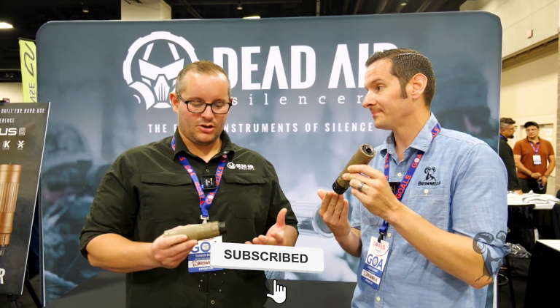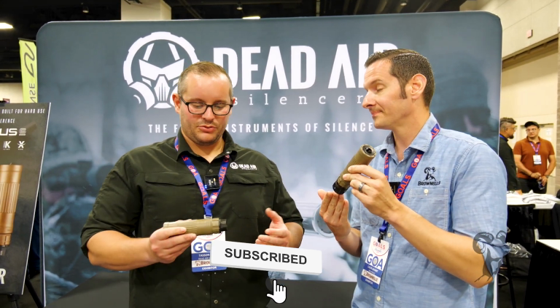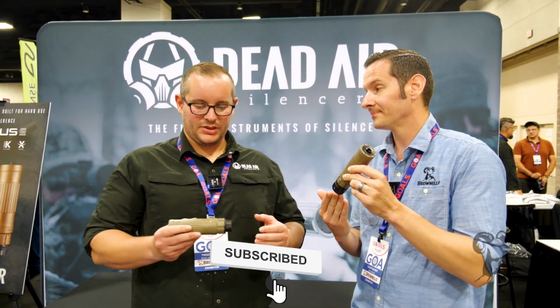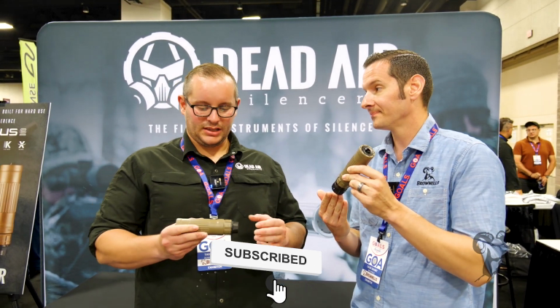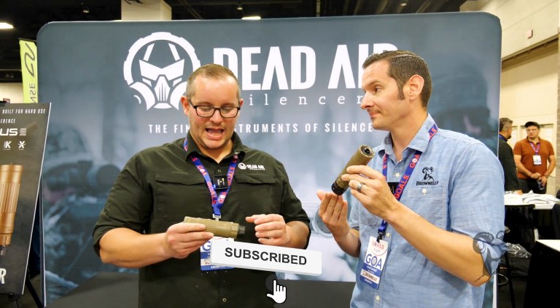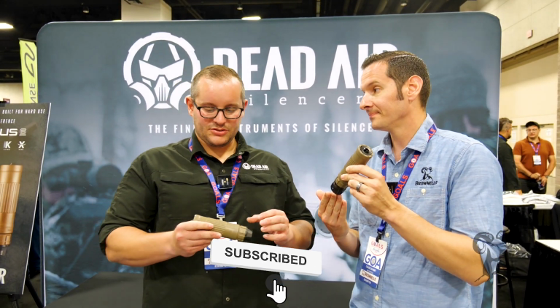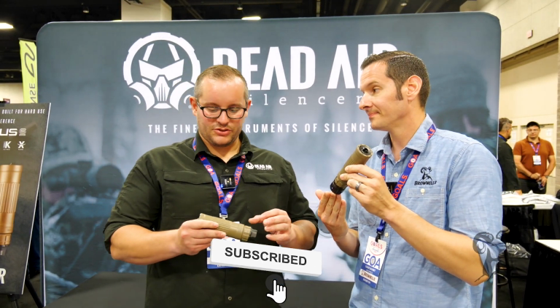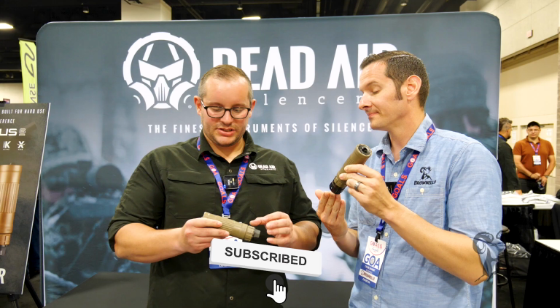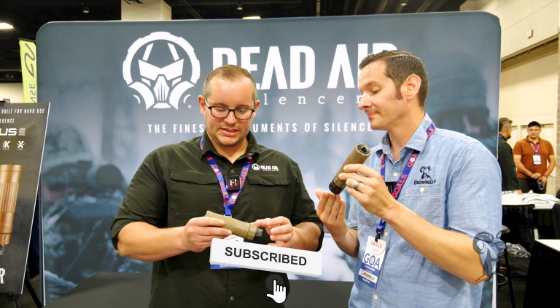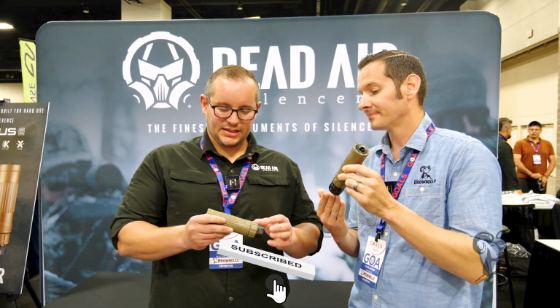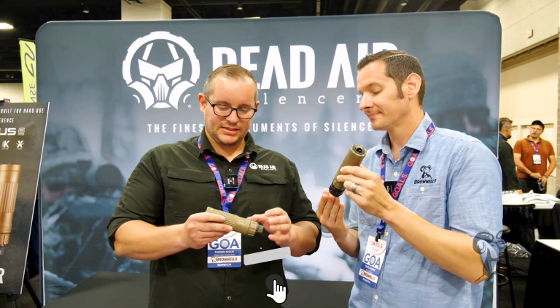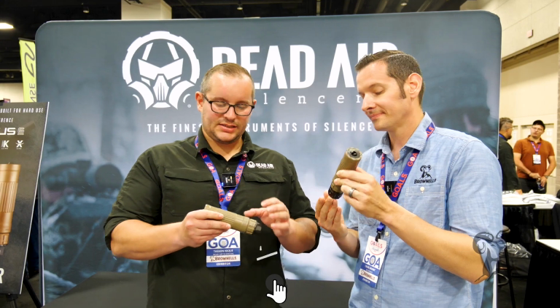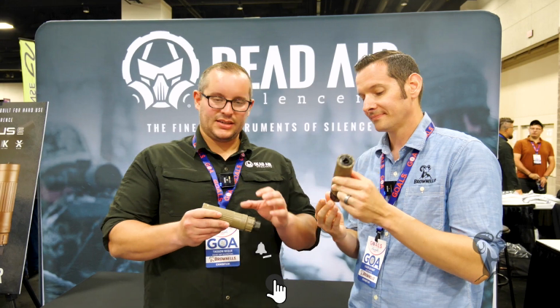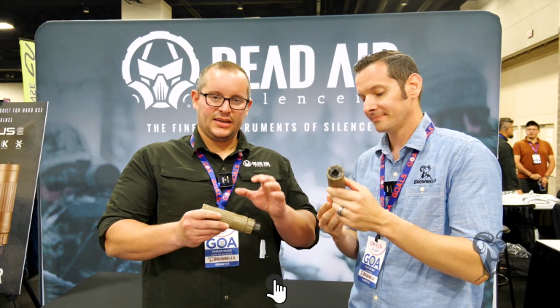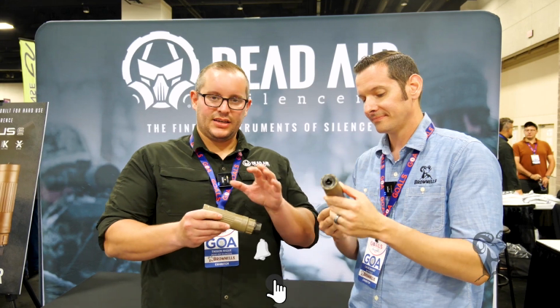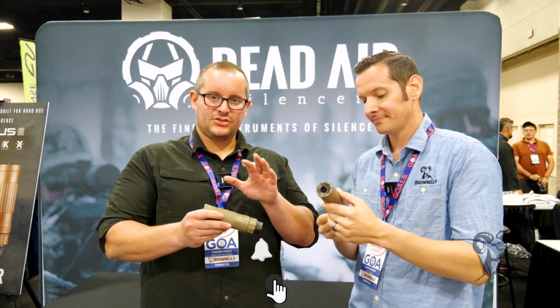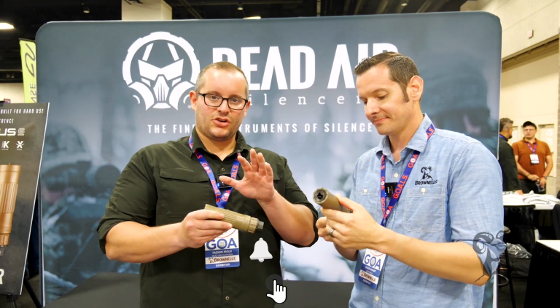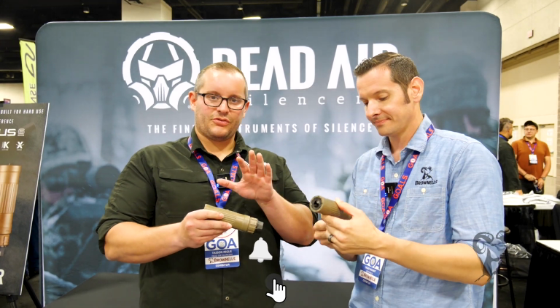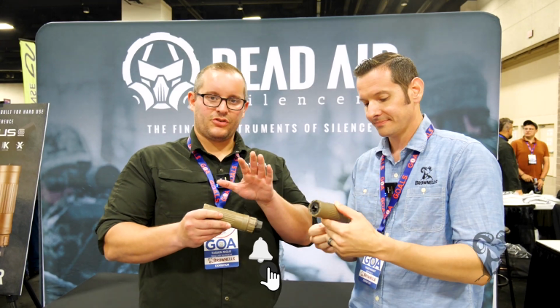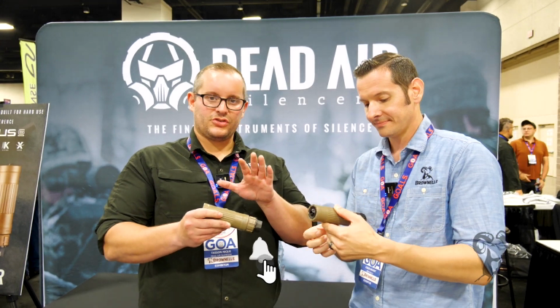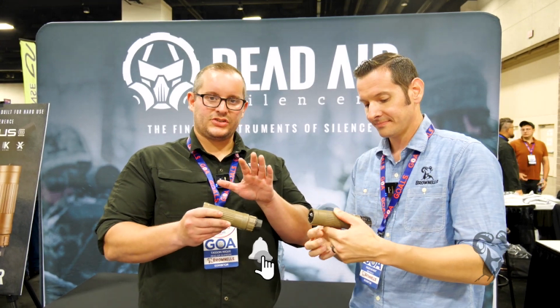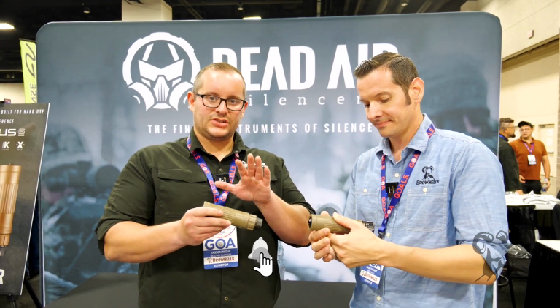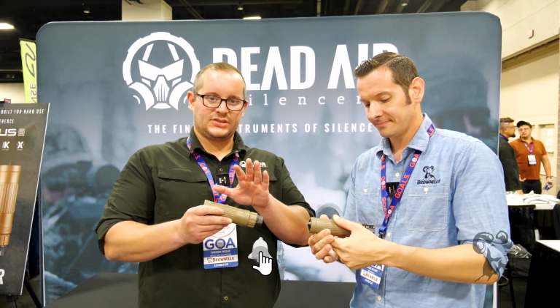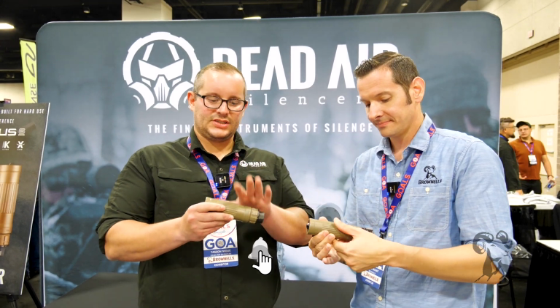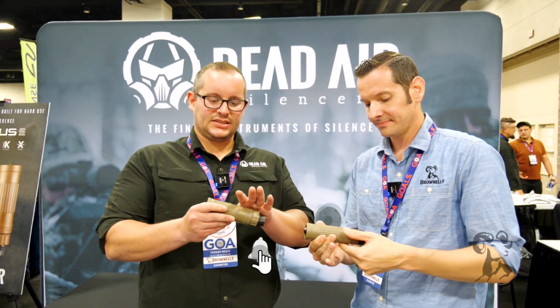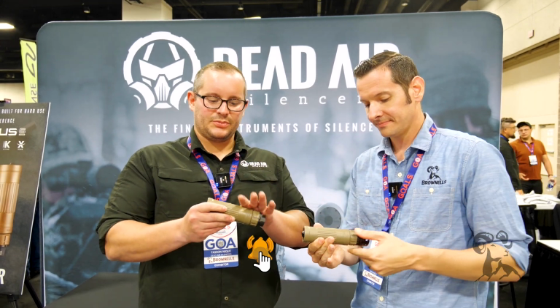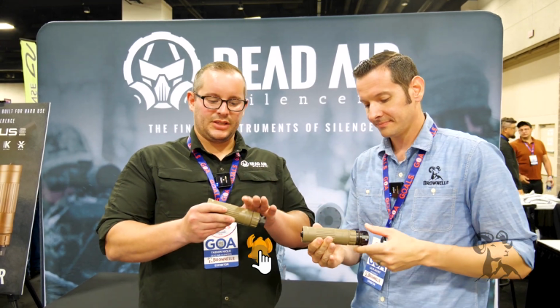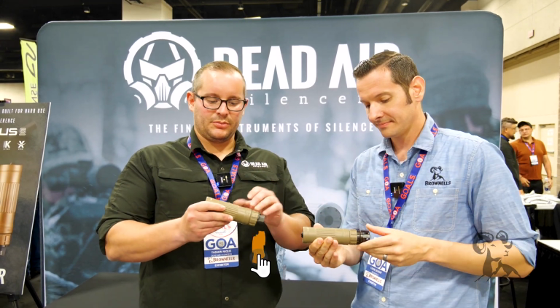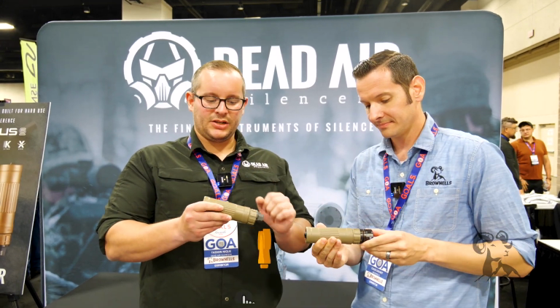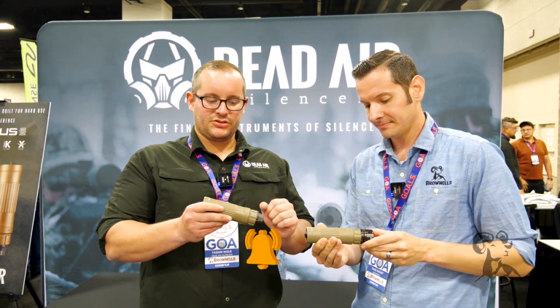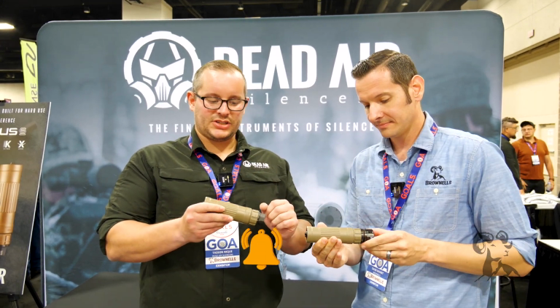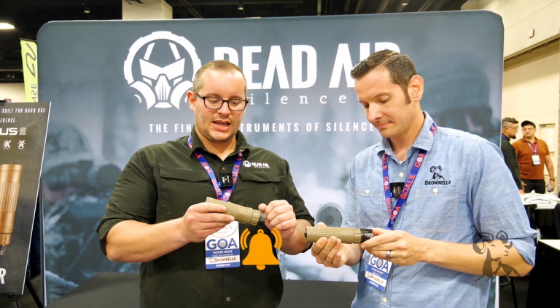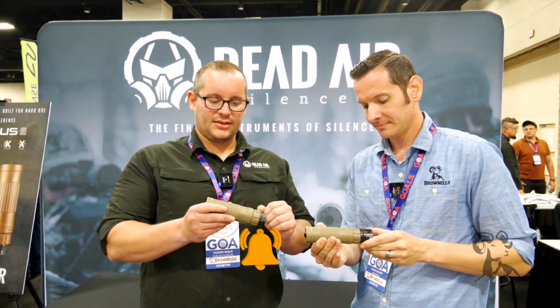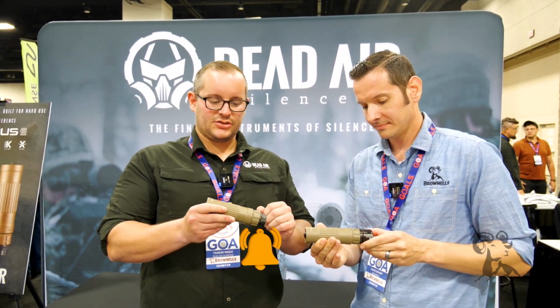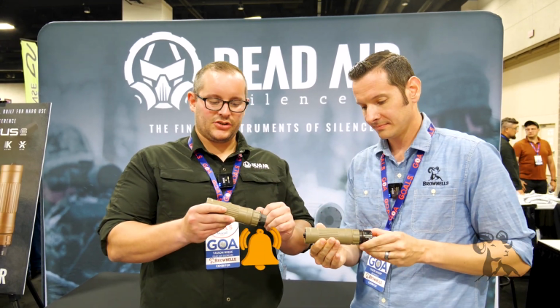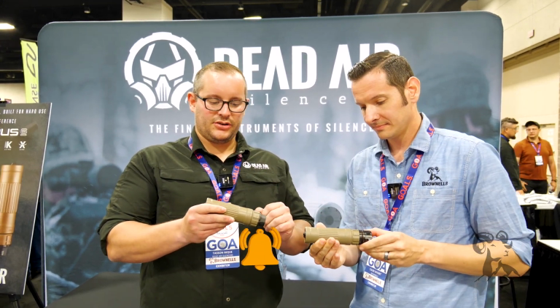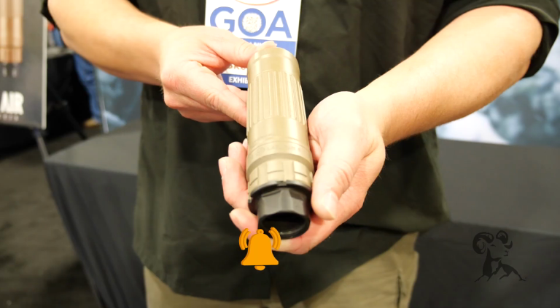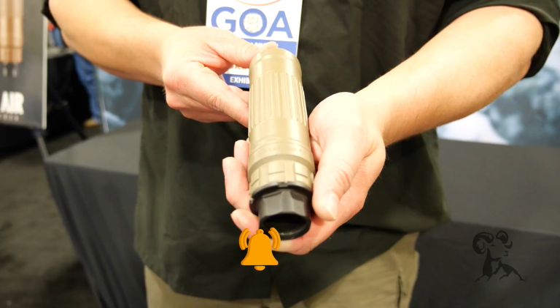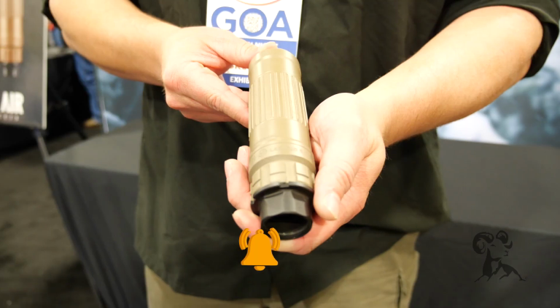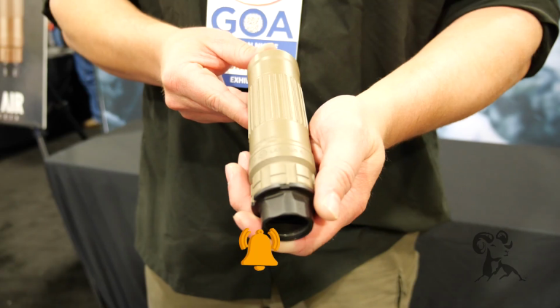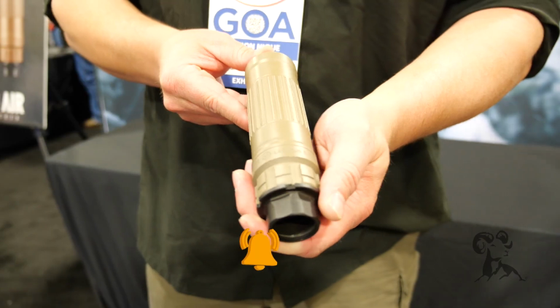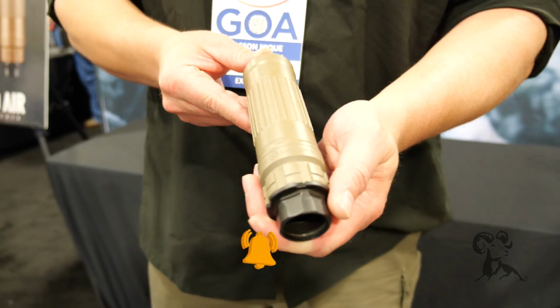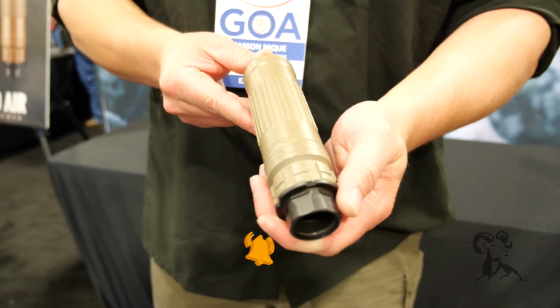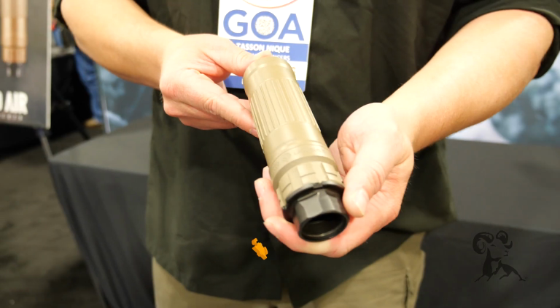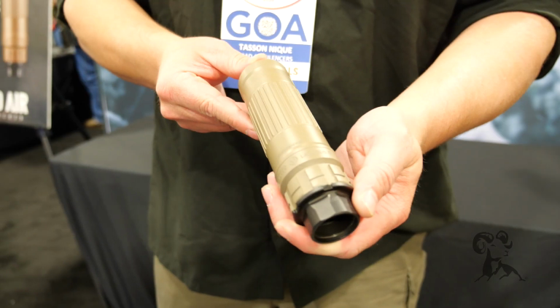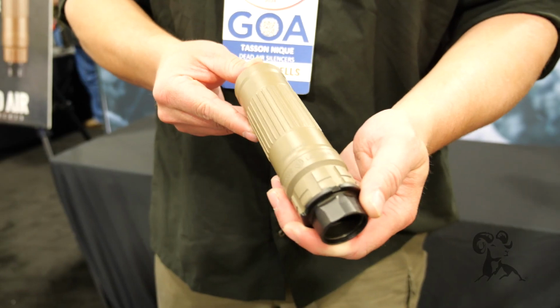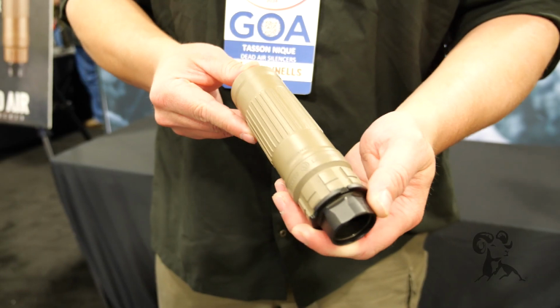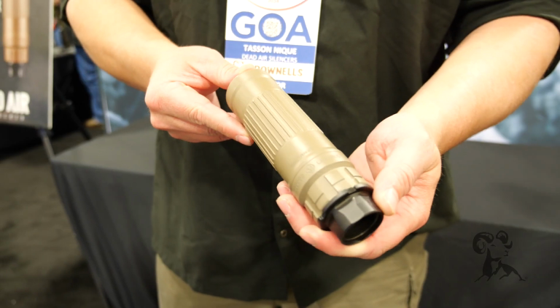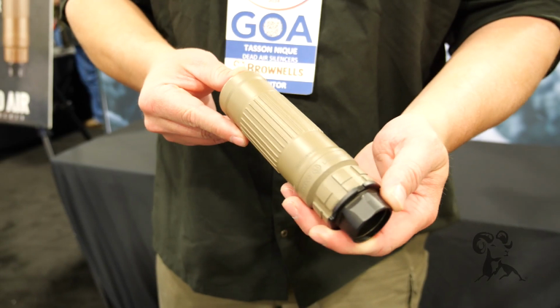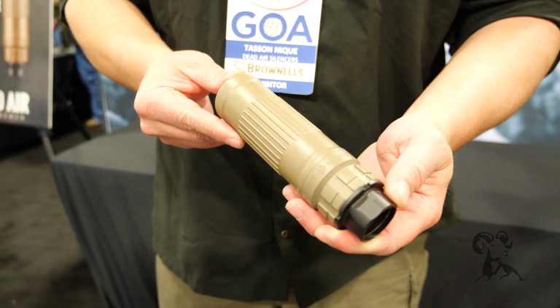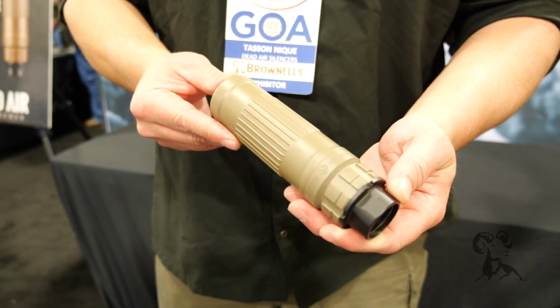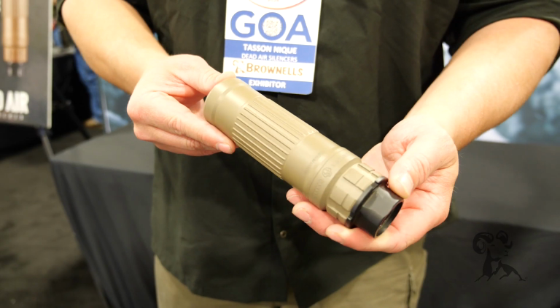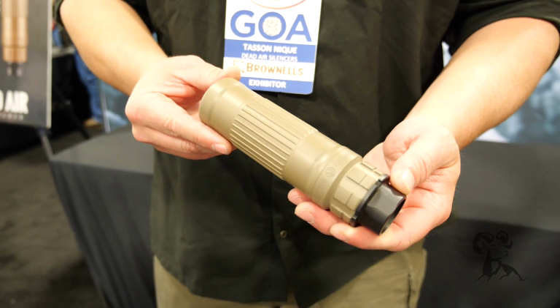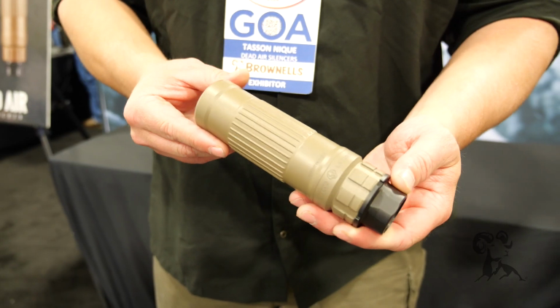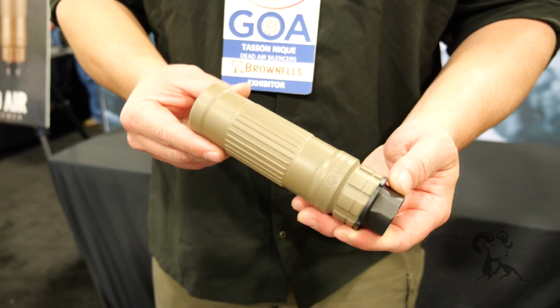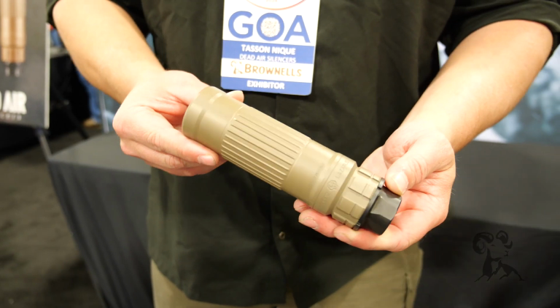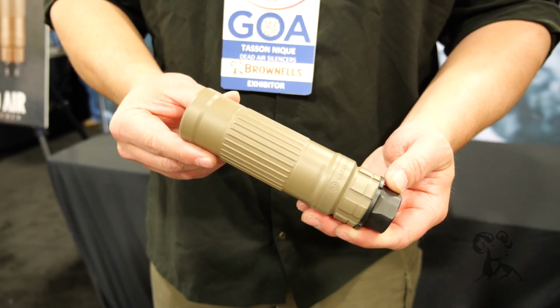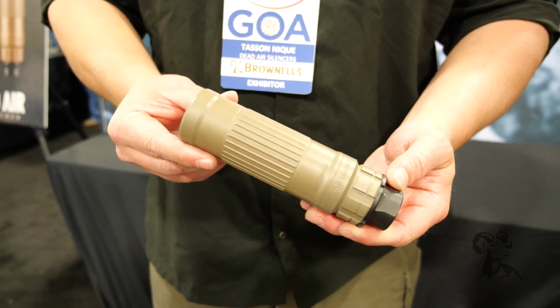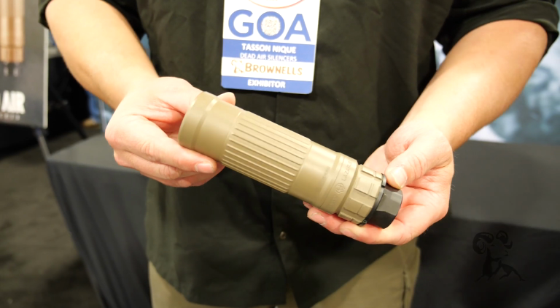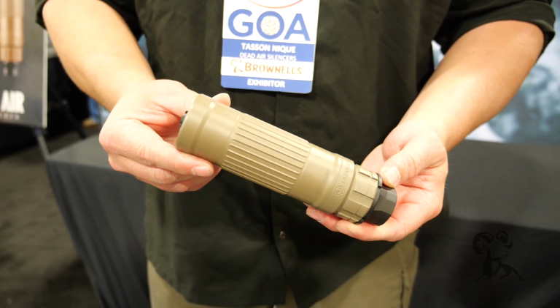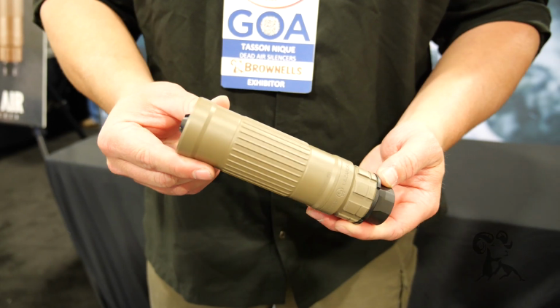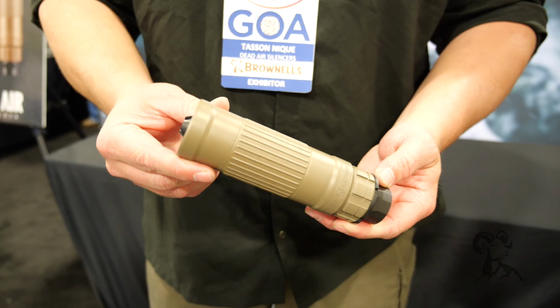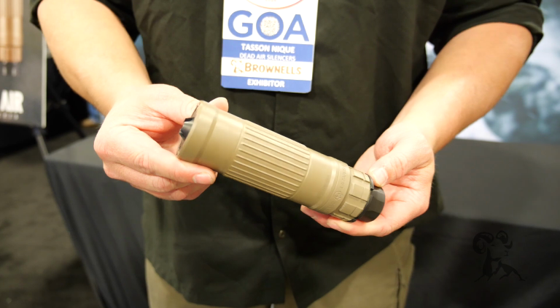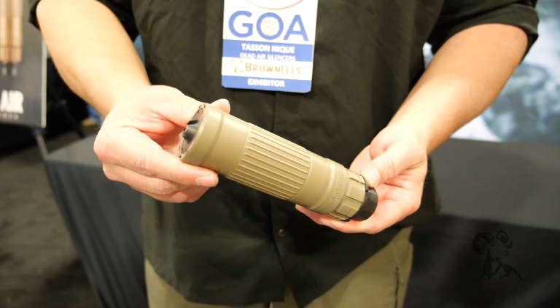So the Lazarus 6 is our first six millimeter silencer. It's going to be an additive manufactured silencer.